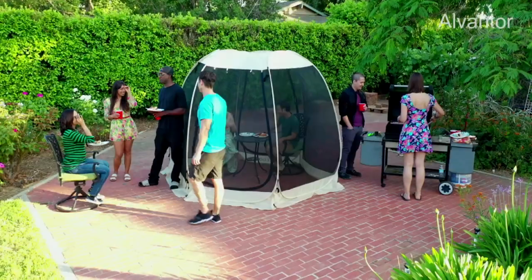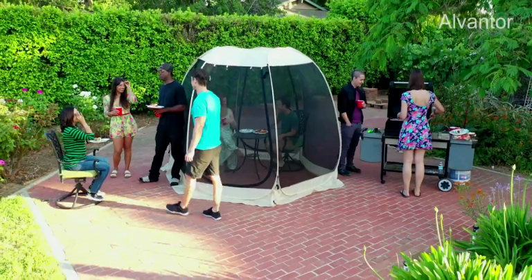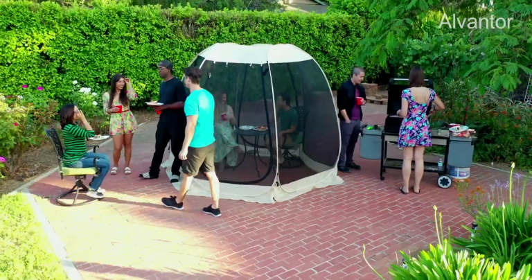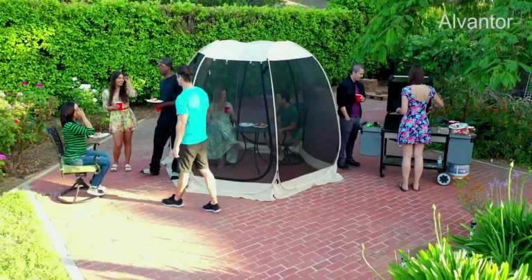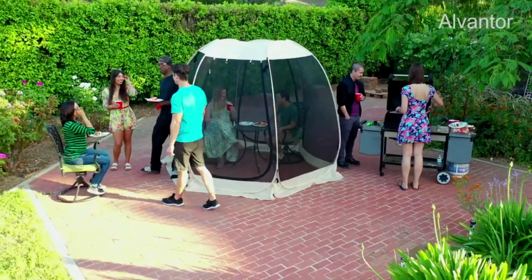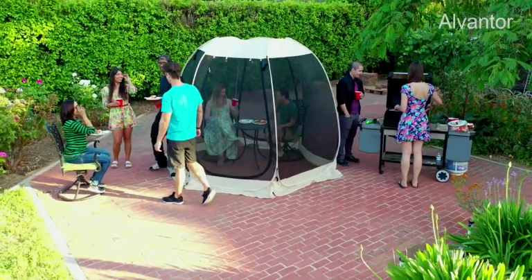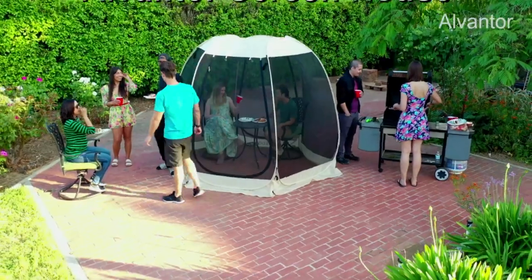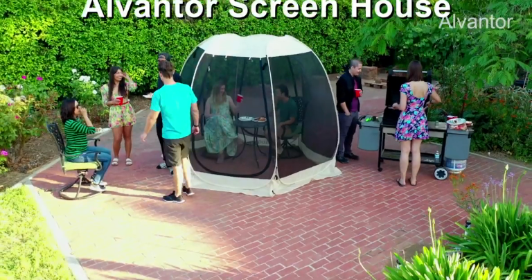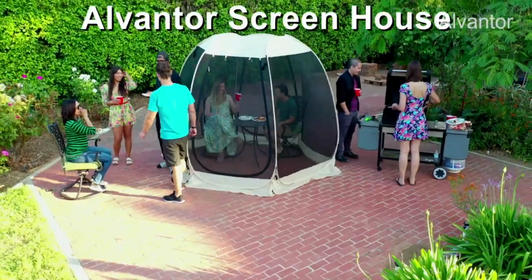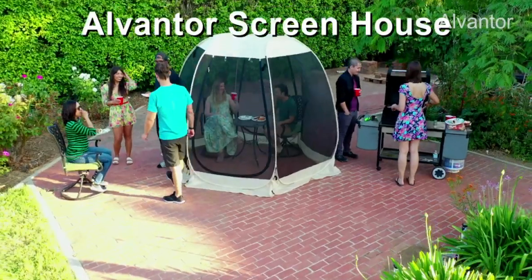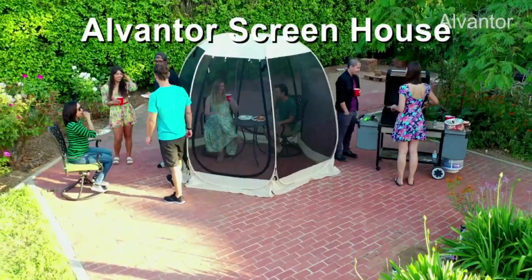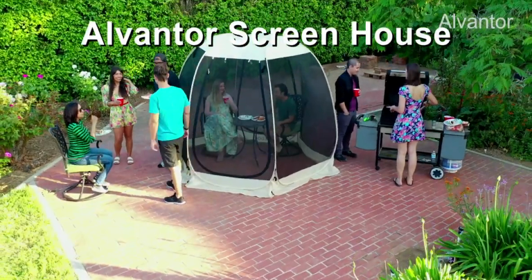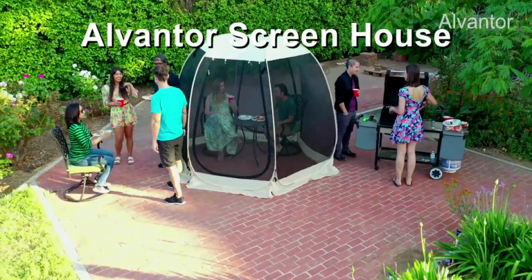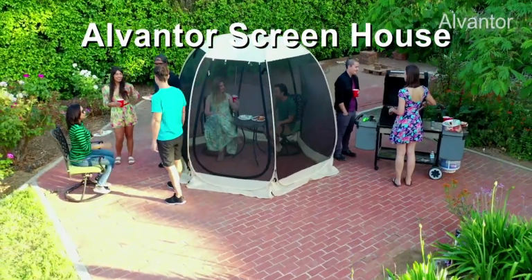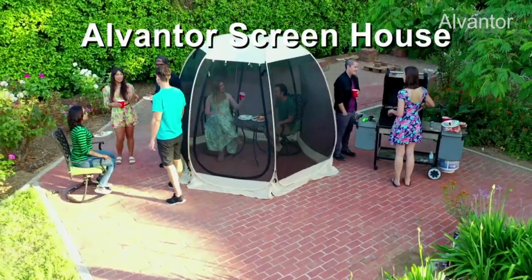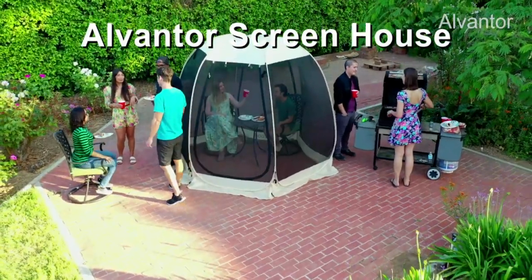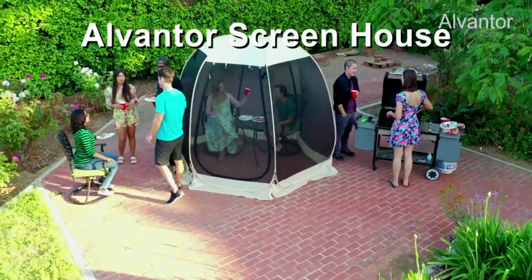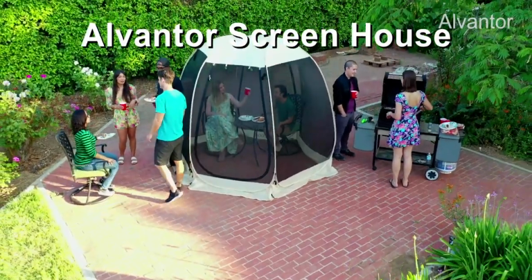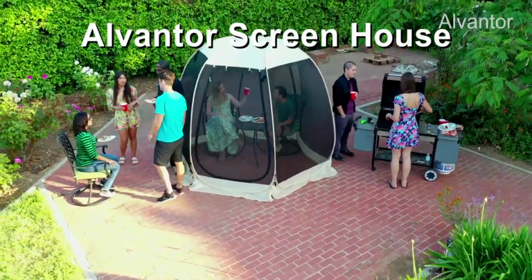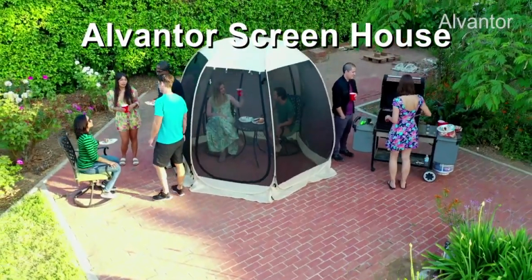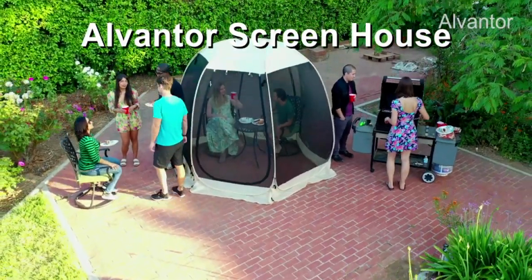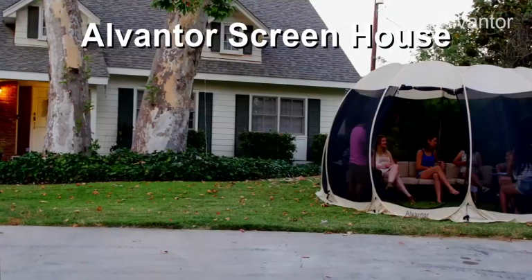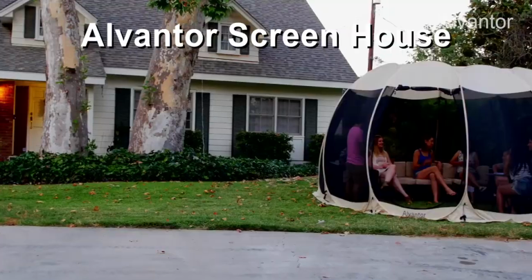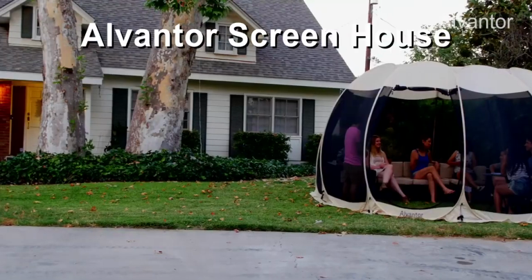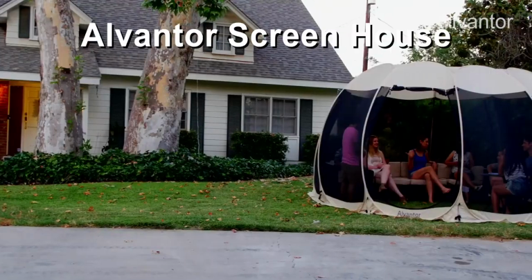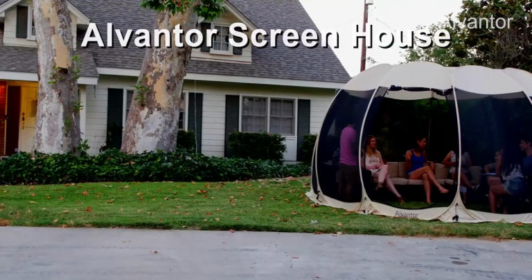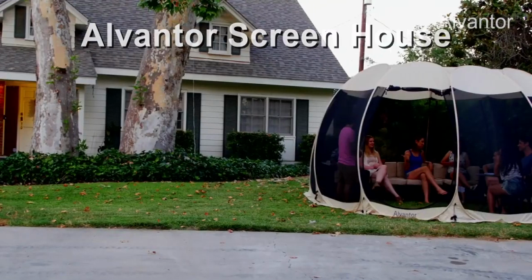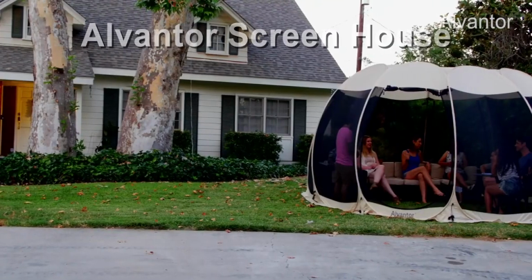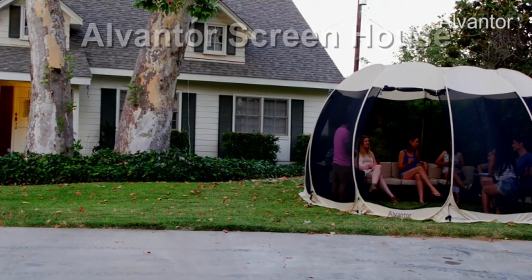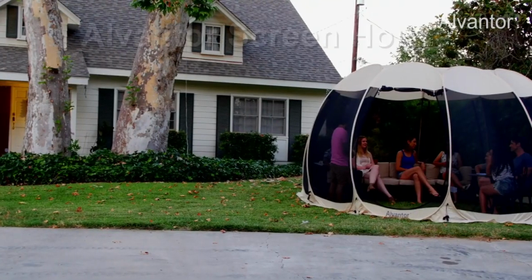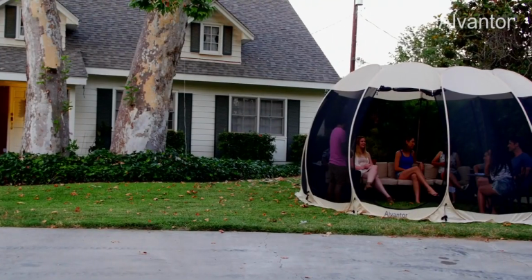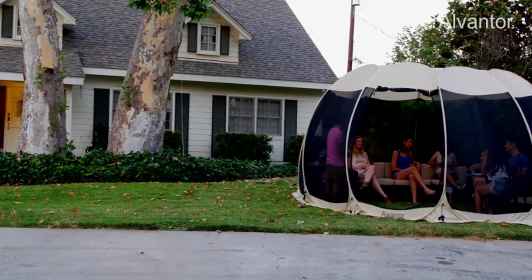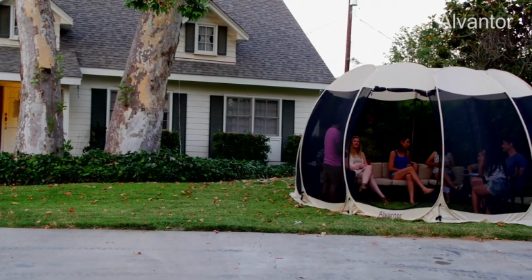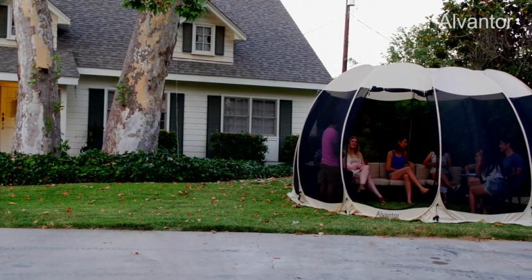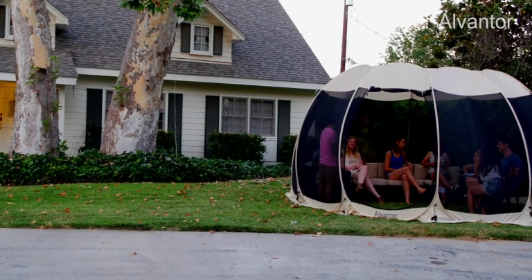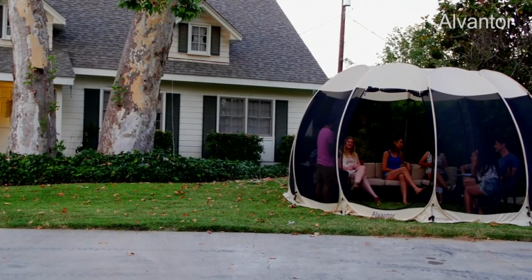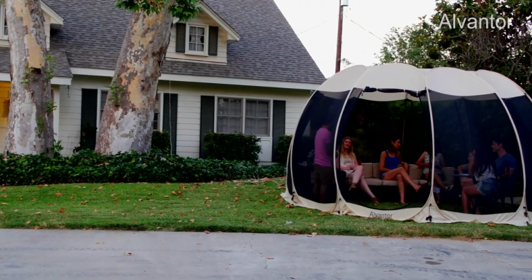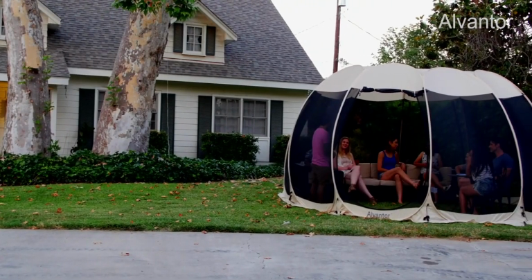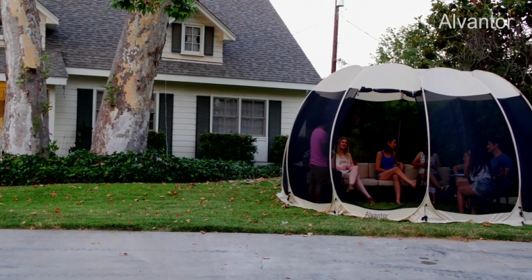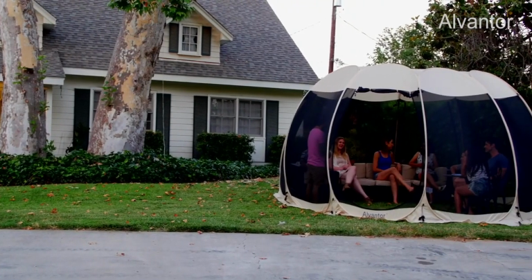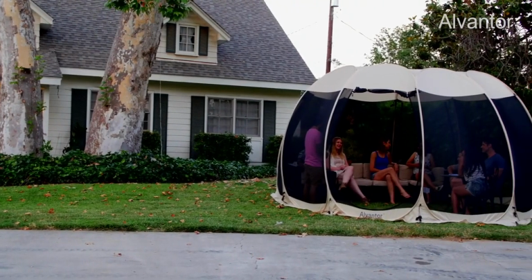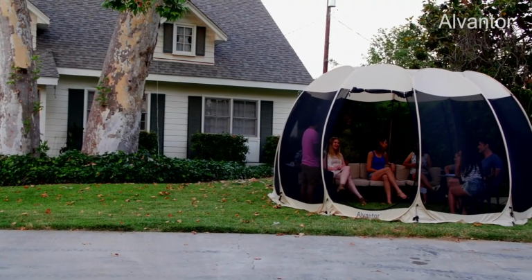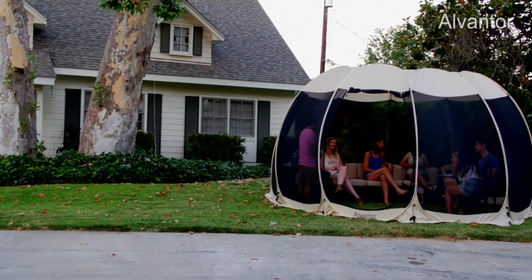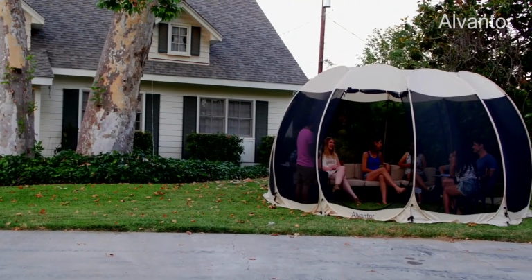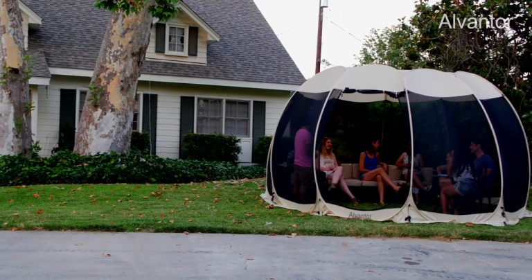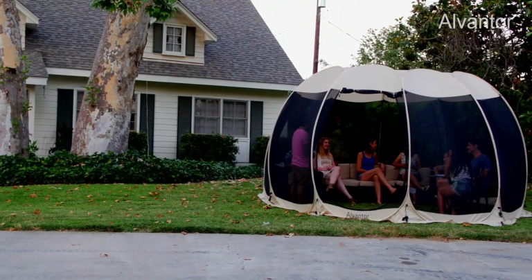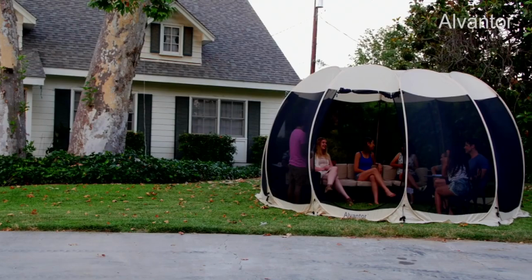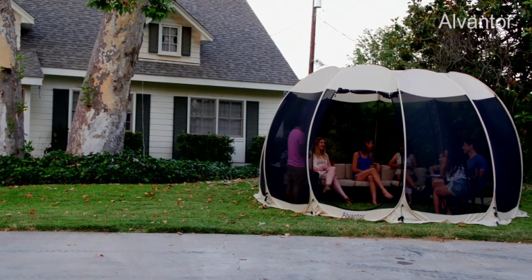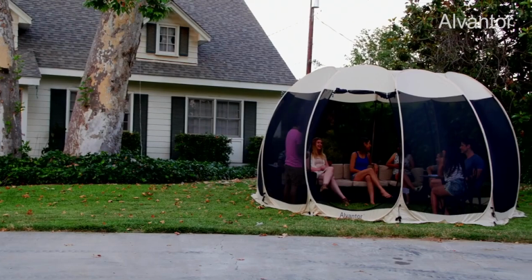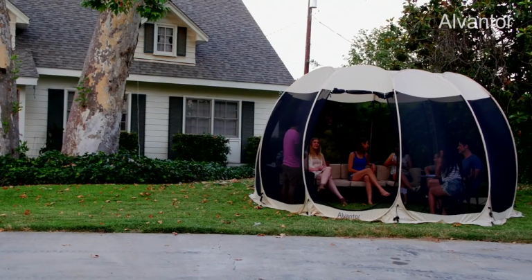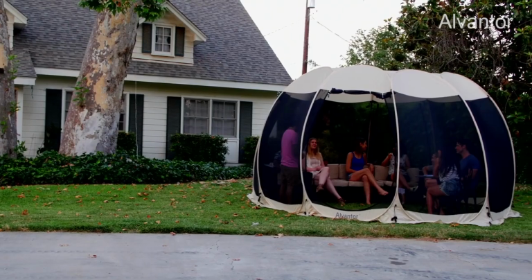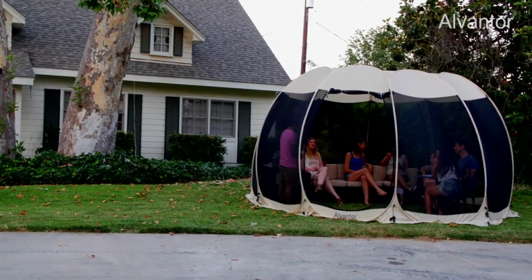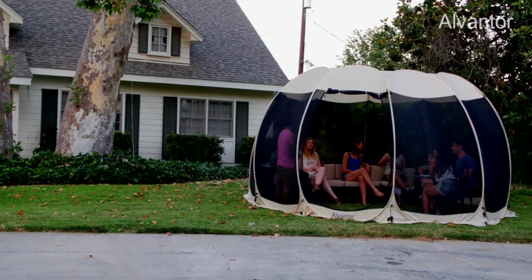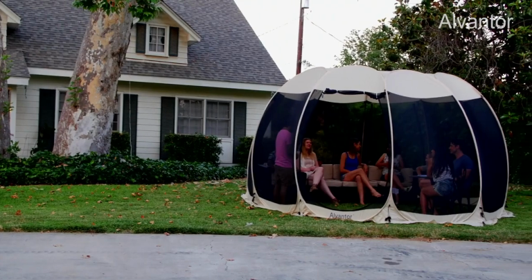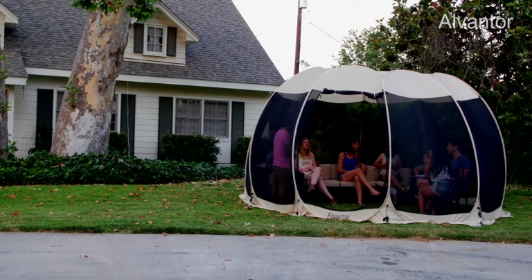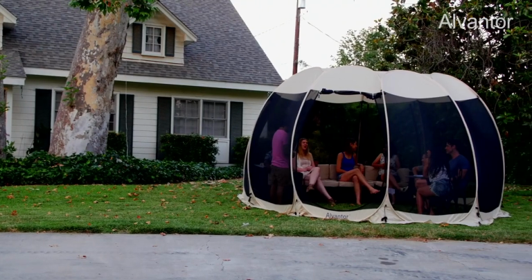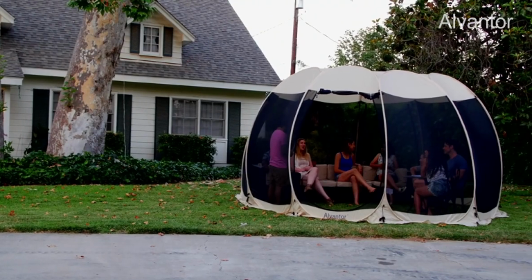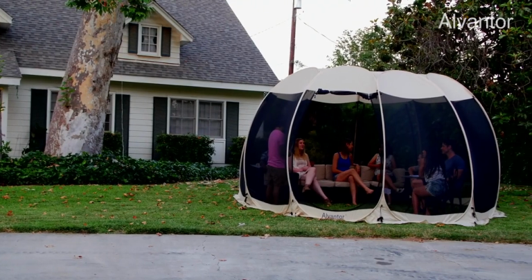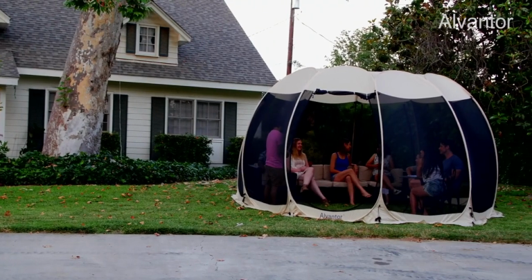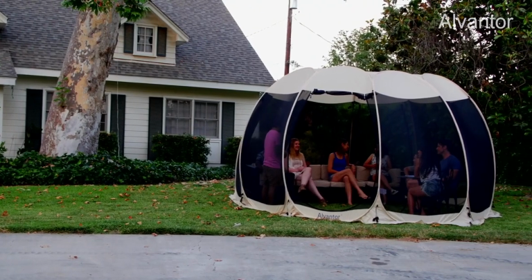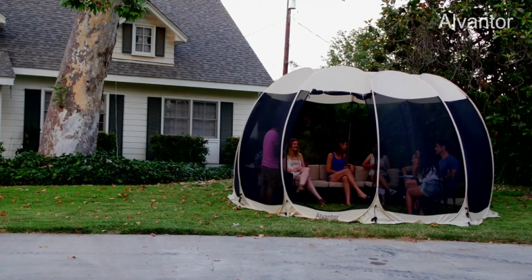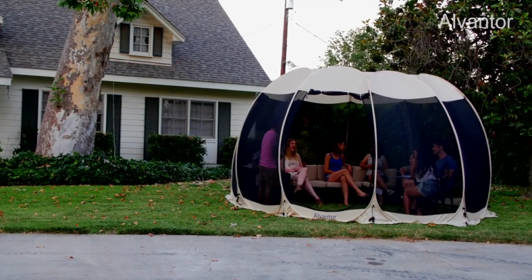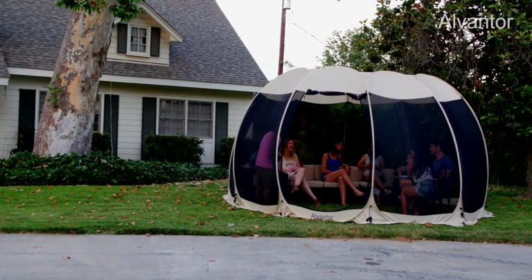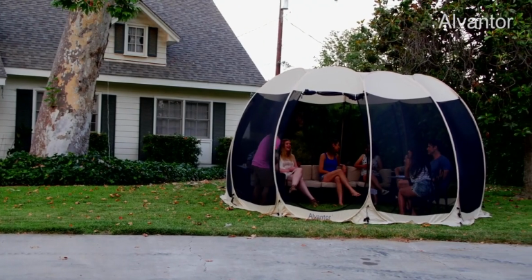Introducing the Alvantor Screenhouse — the pop-up lightweight screenhouse offering a cool, bug-free experience no matter what the occasion.